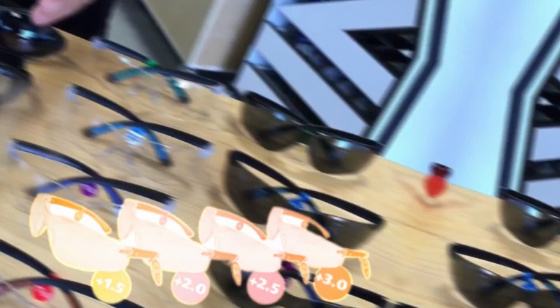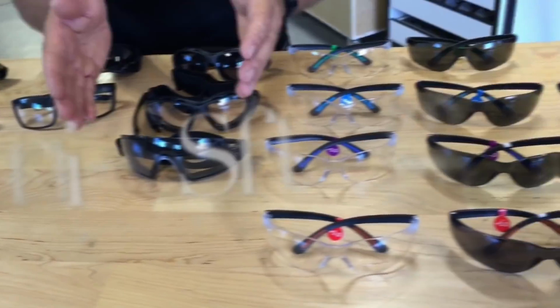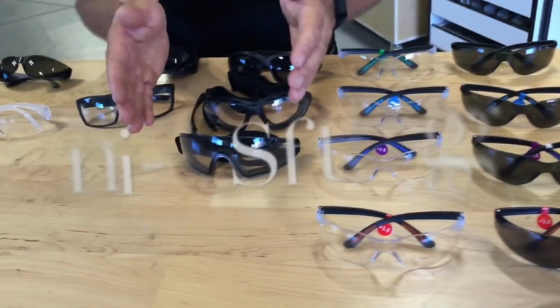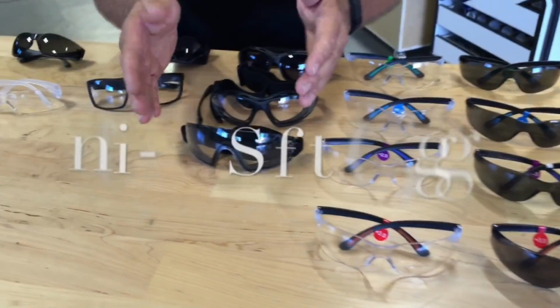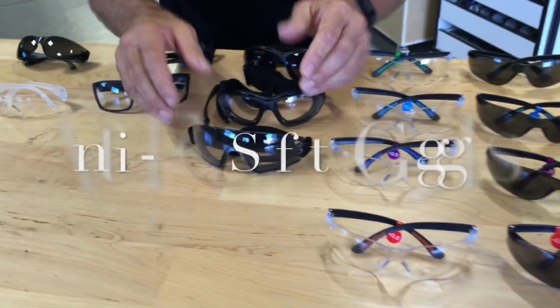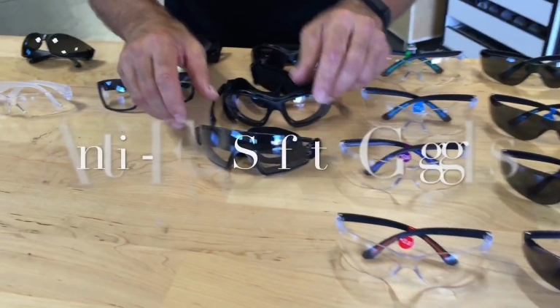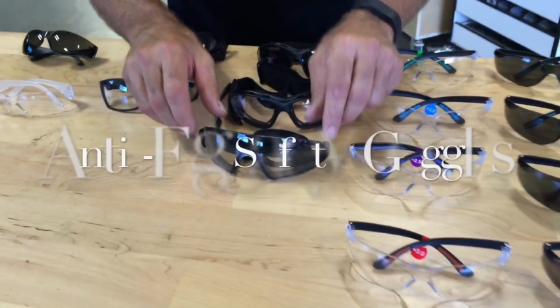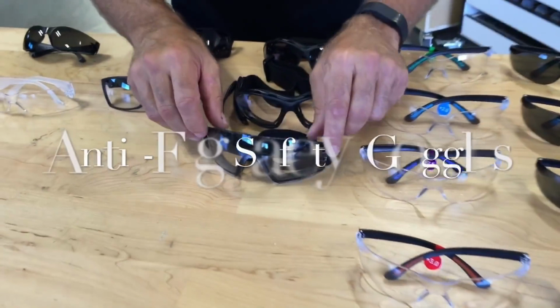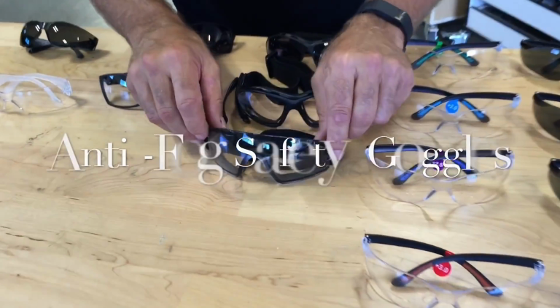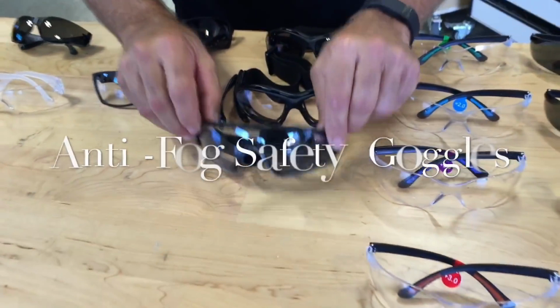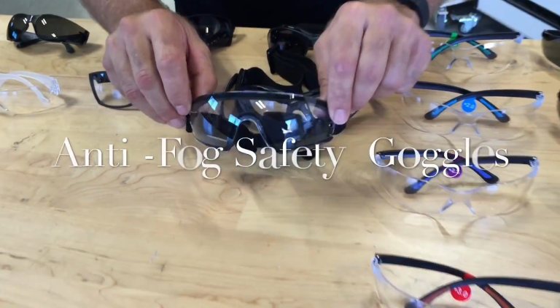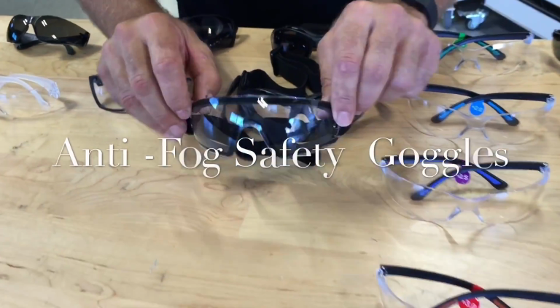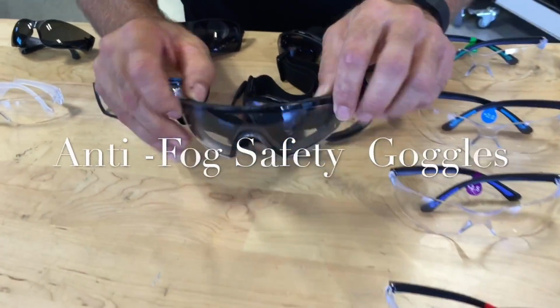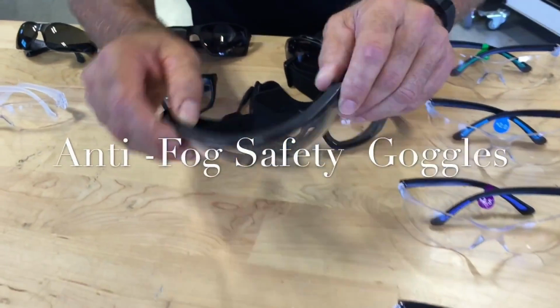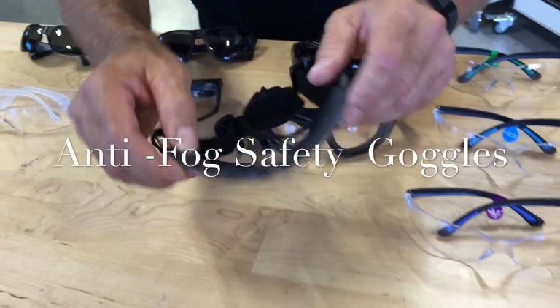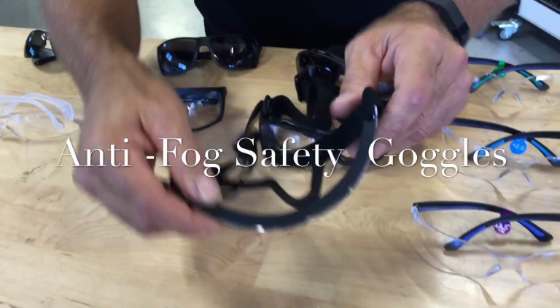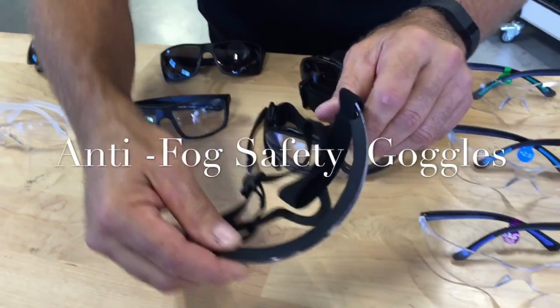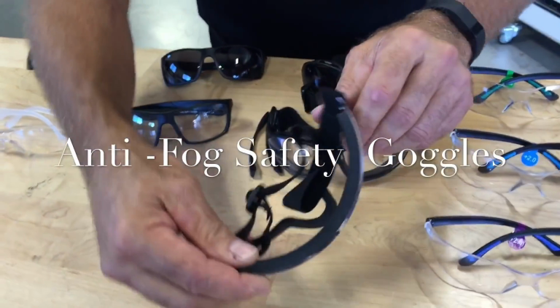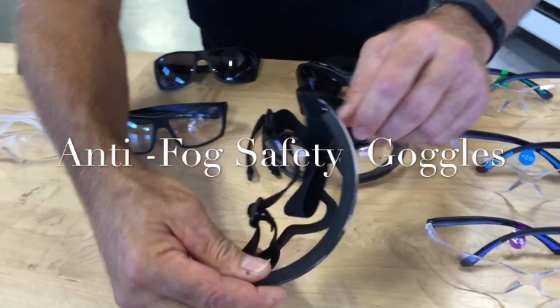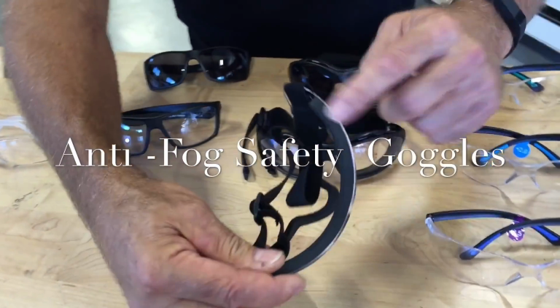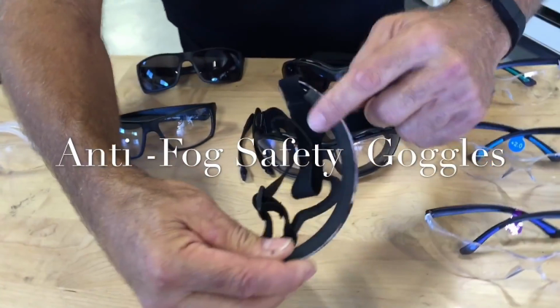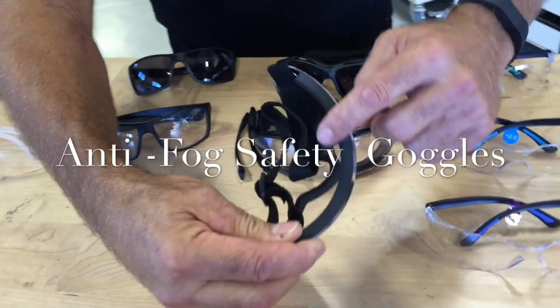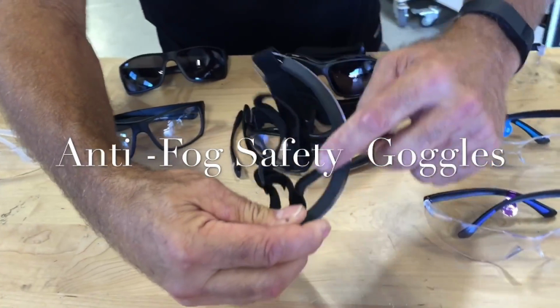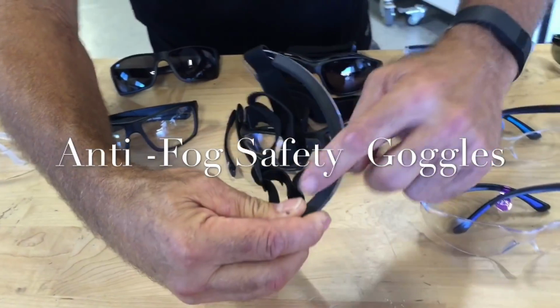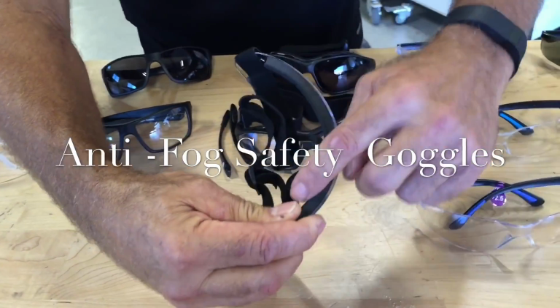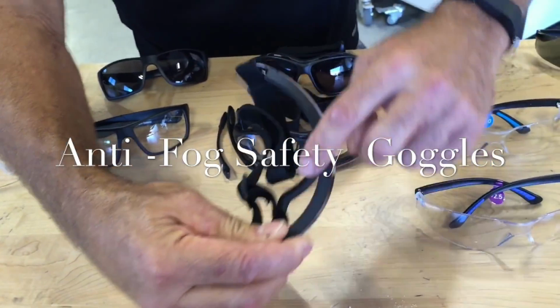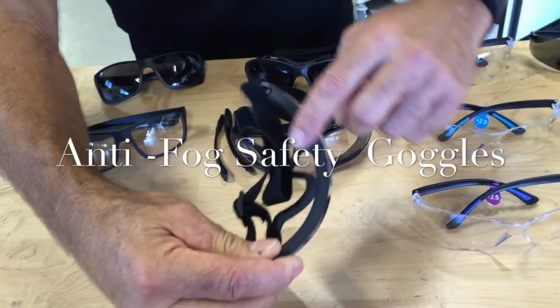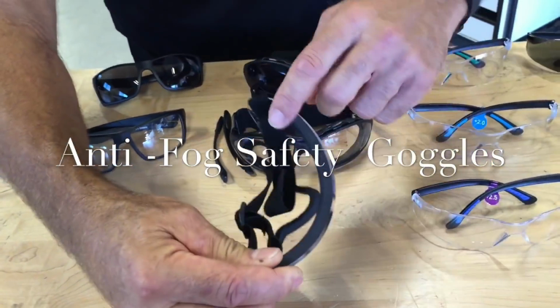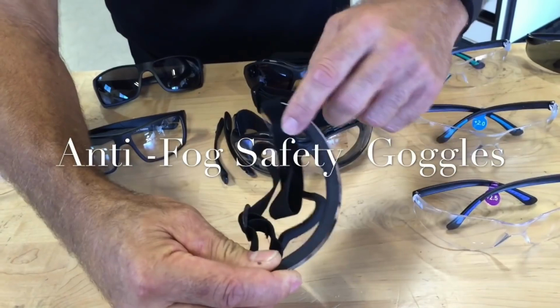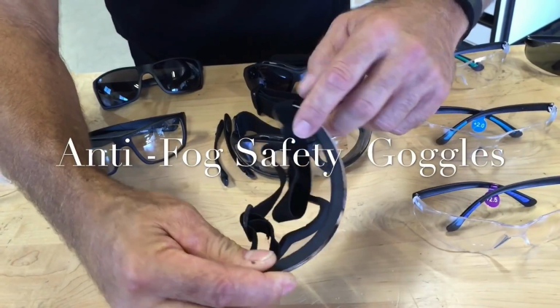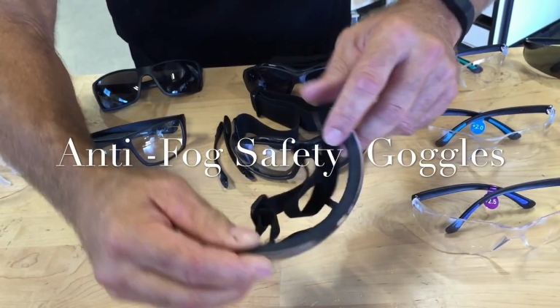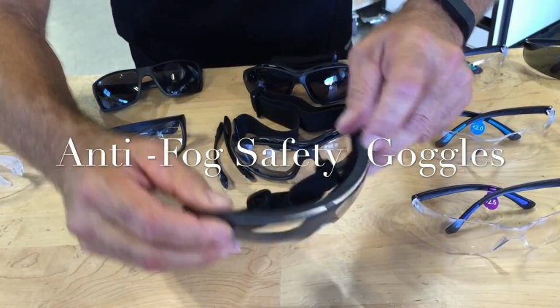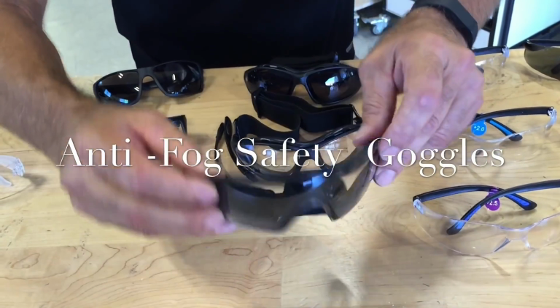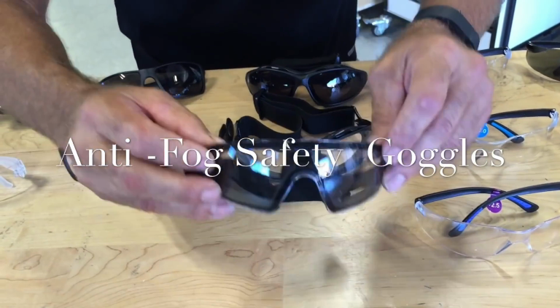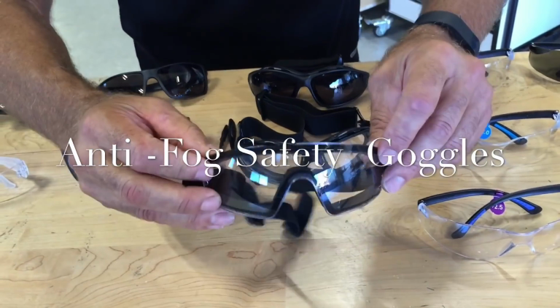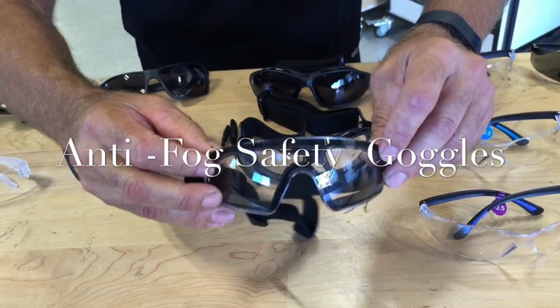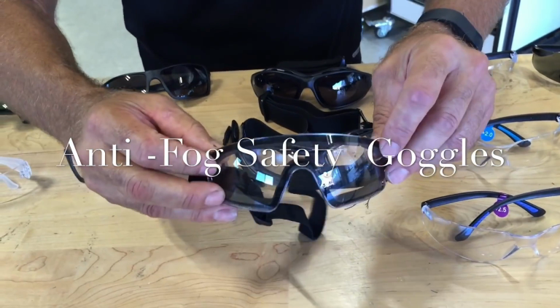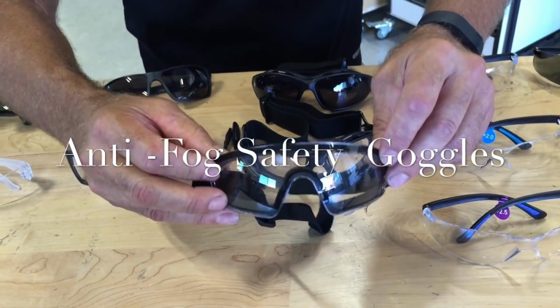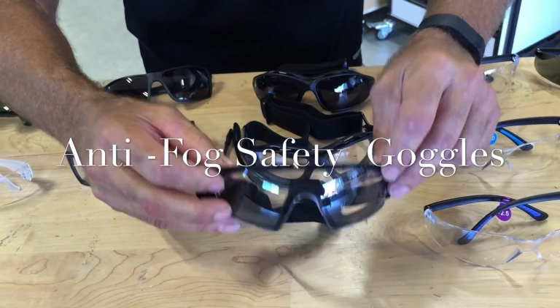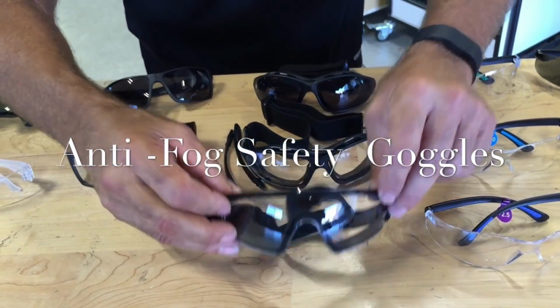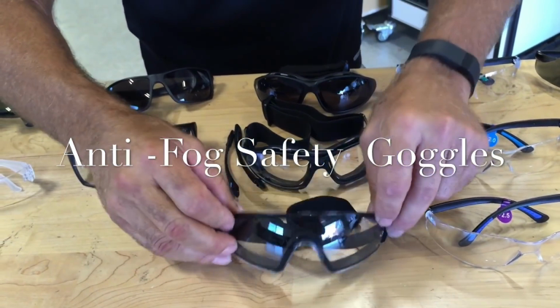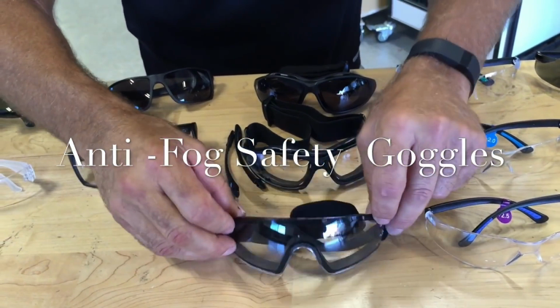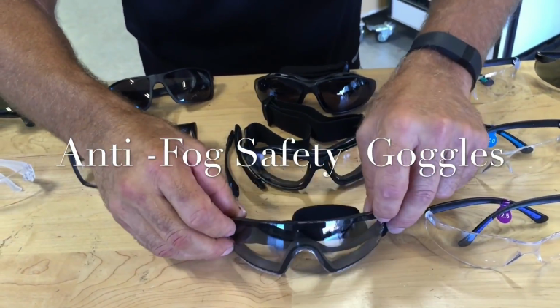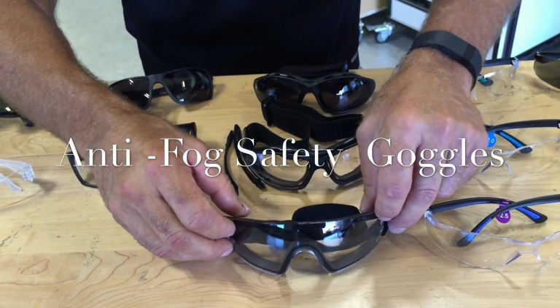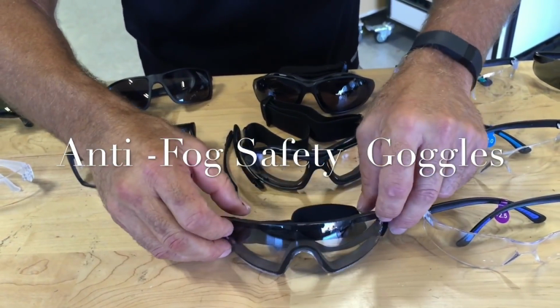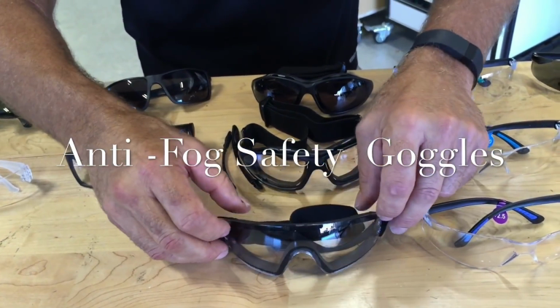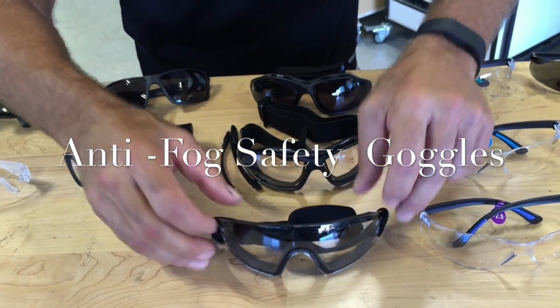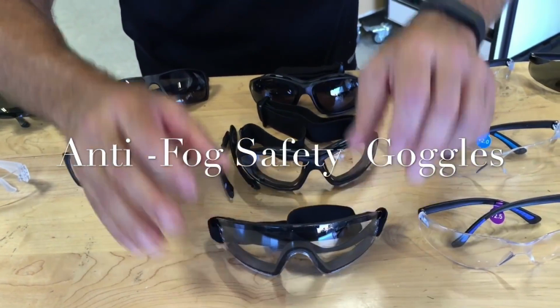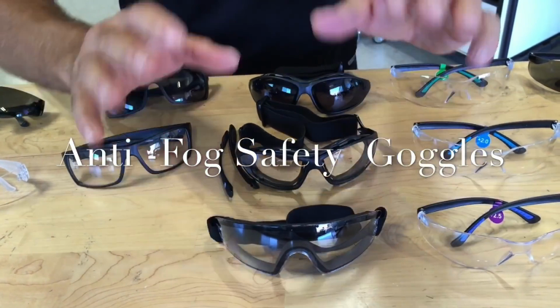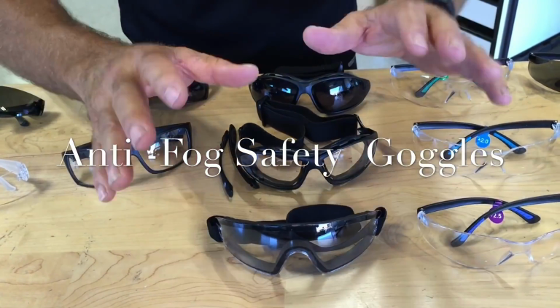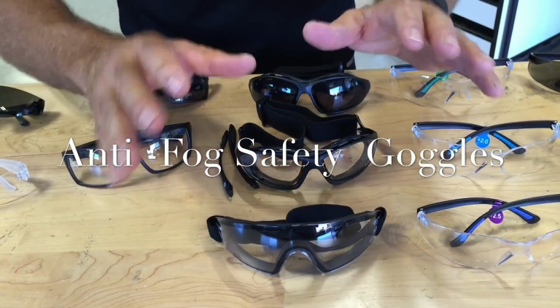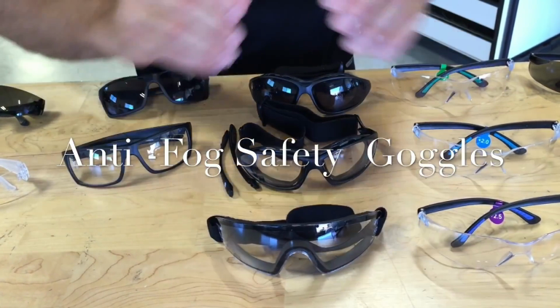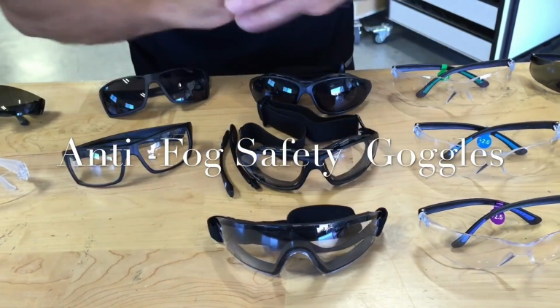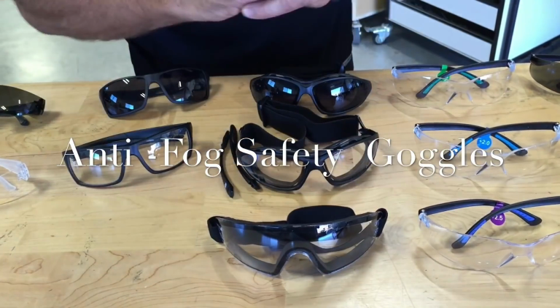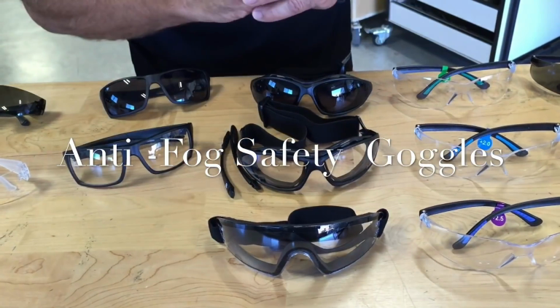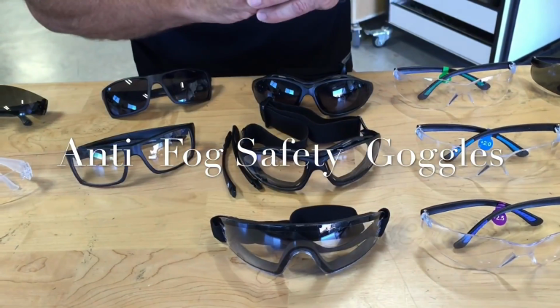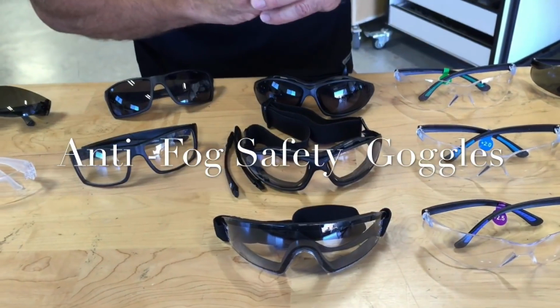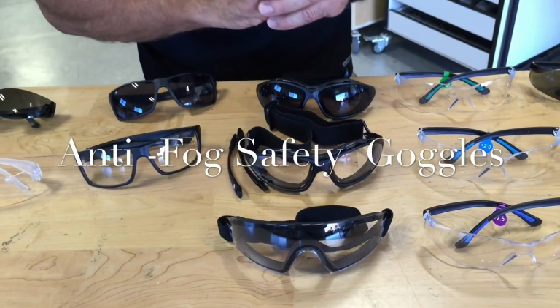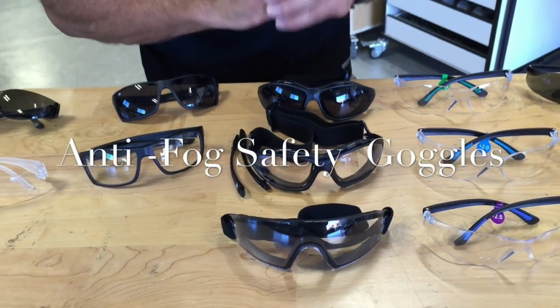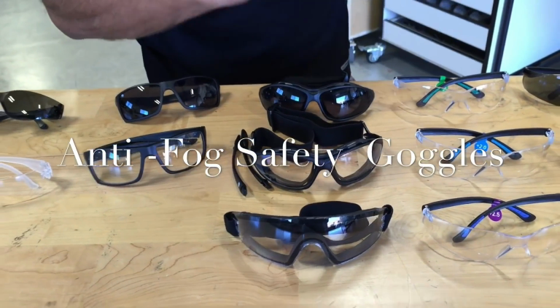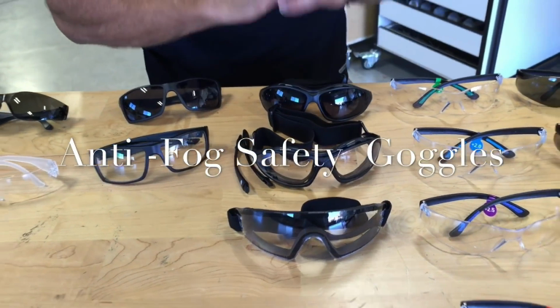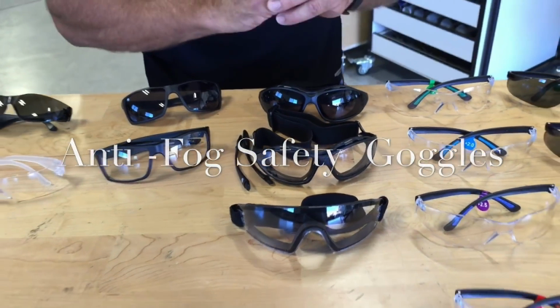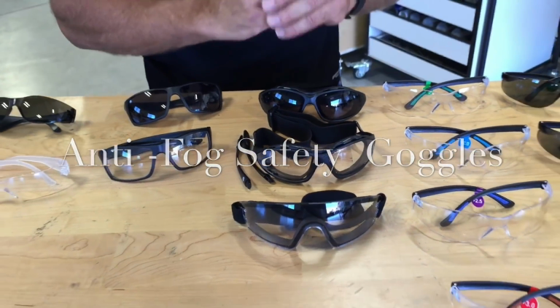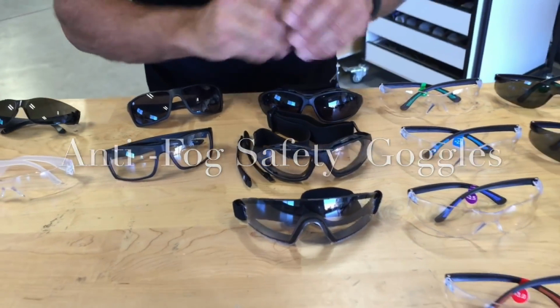We have our original goggles that have a nice neoprene seal on the back side — great for a dusty environment. People love these; they're inexpensive and they work super.